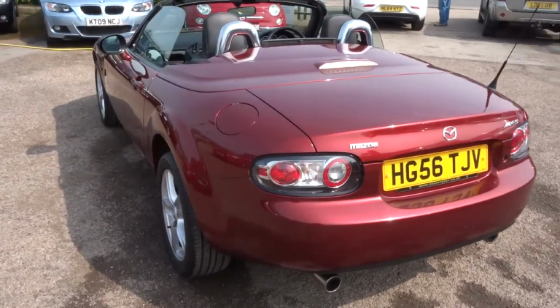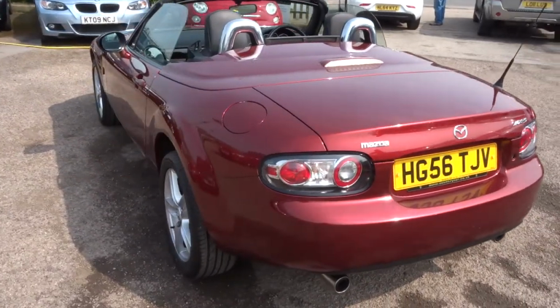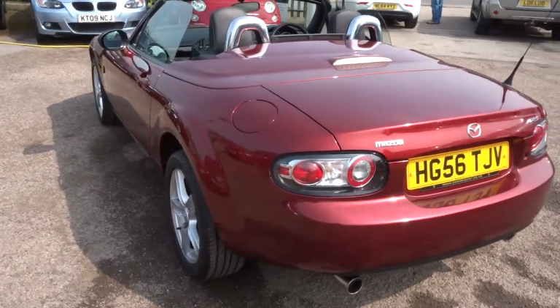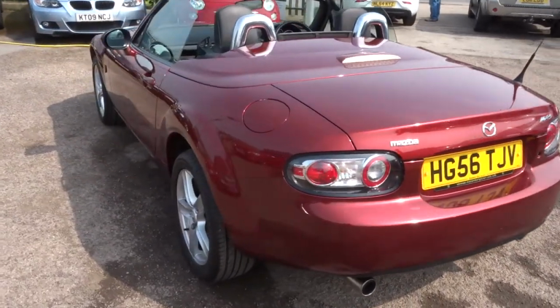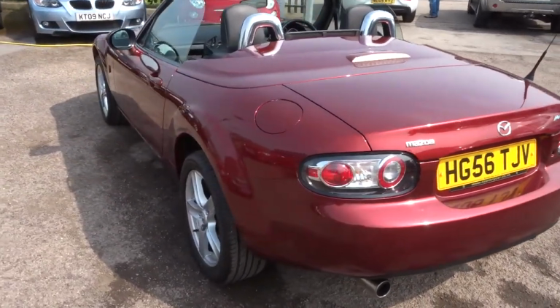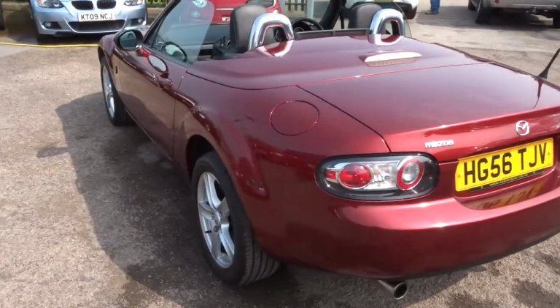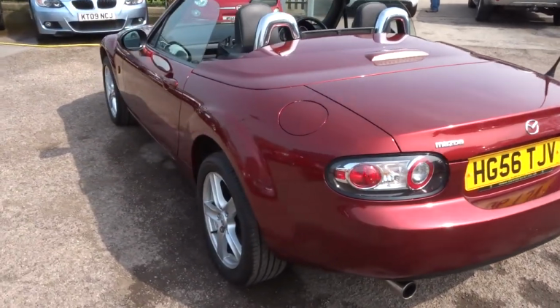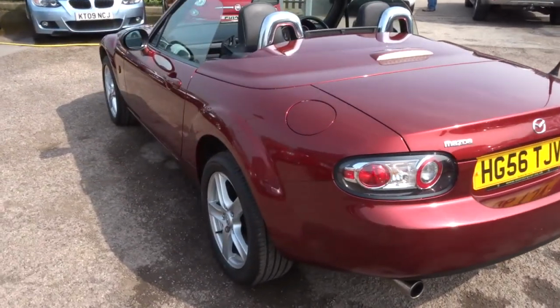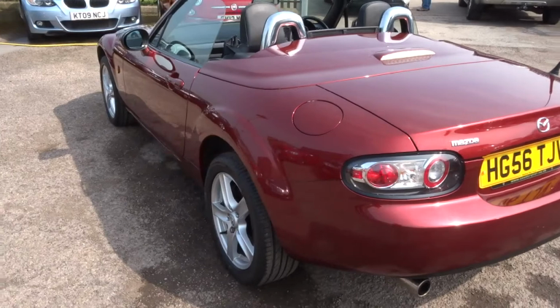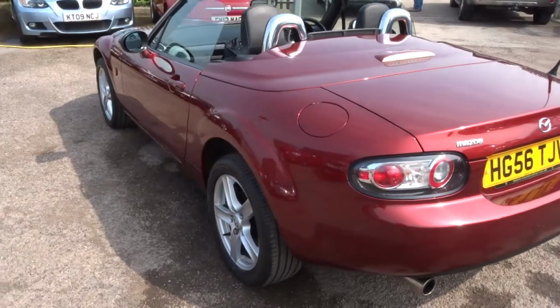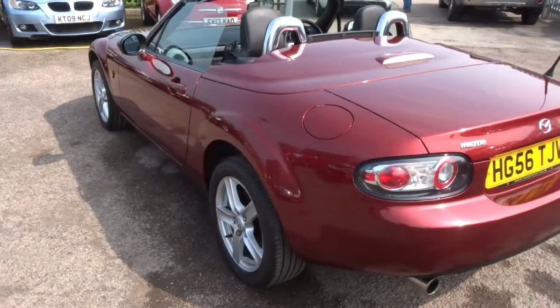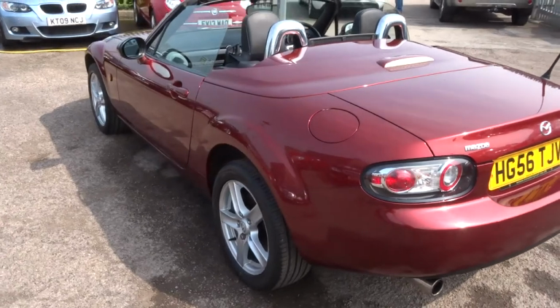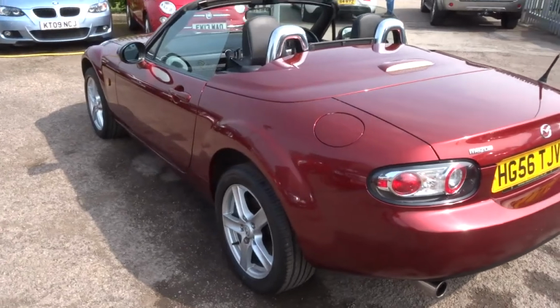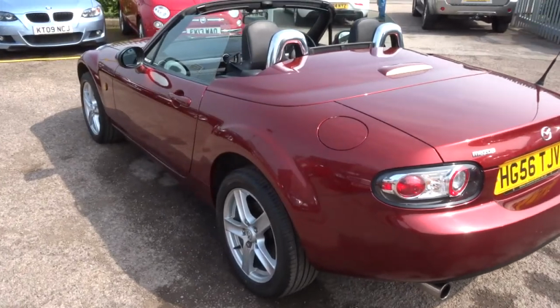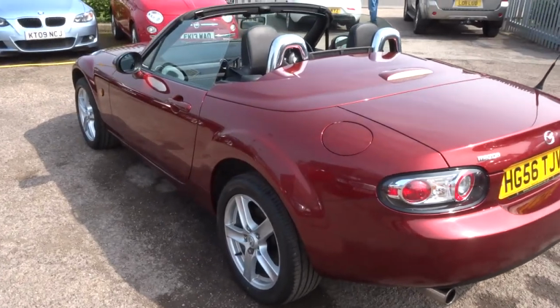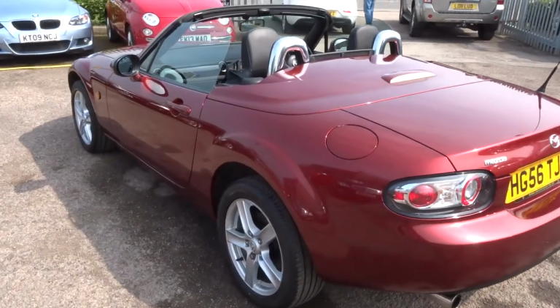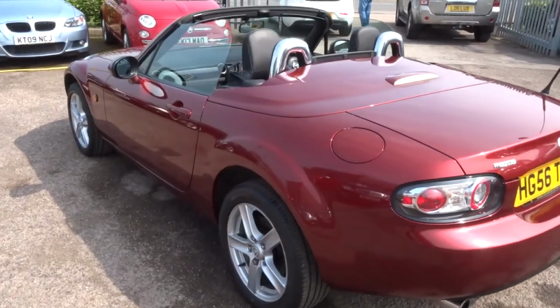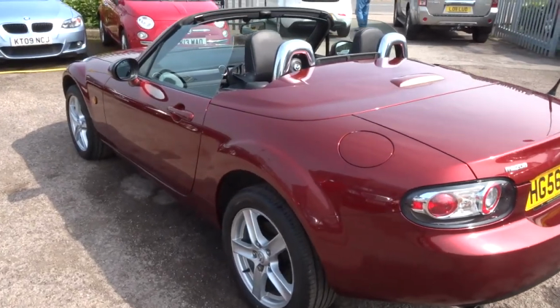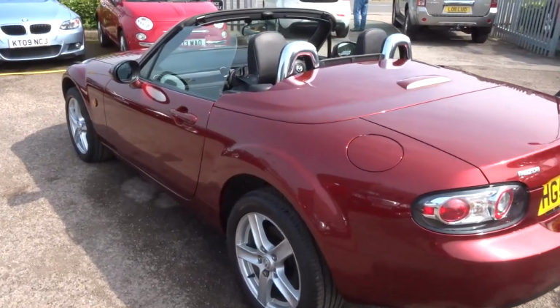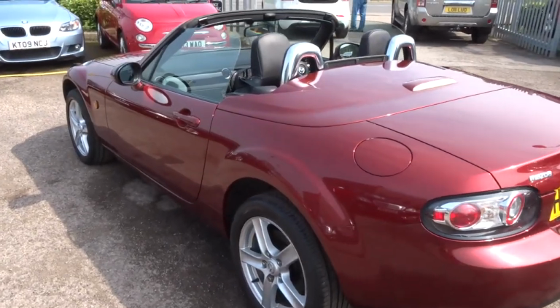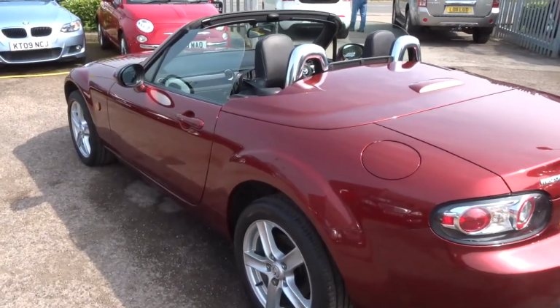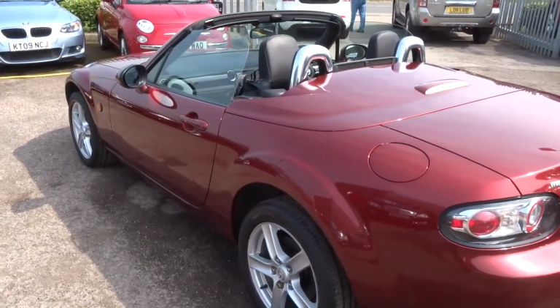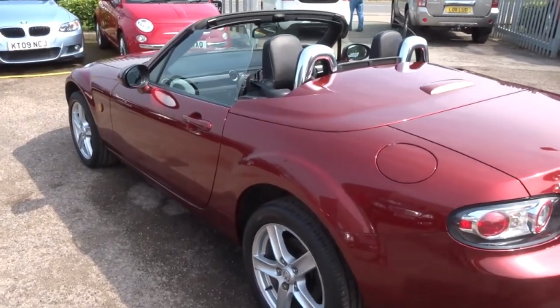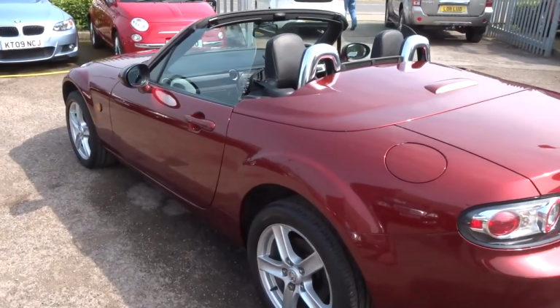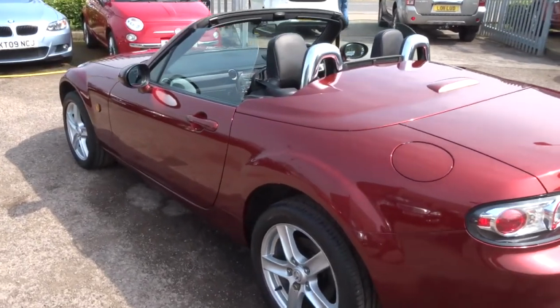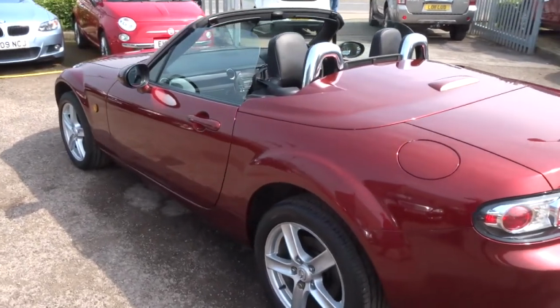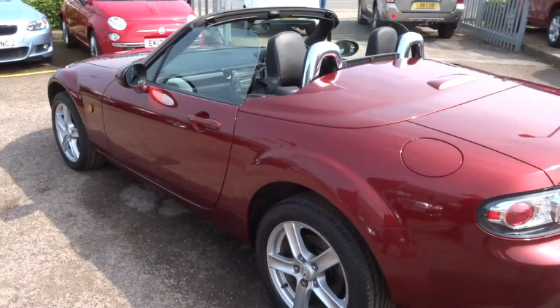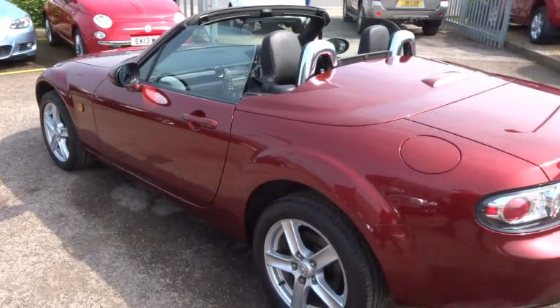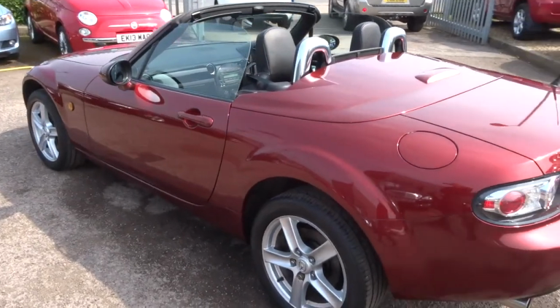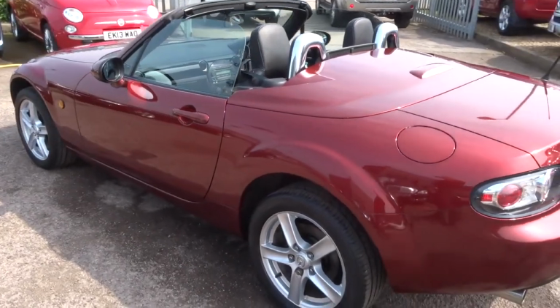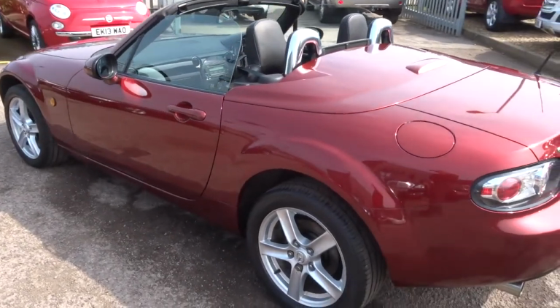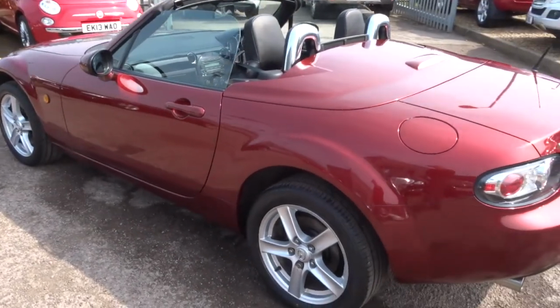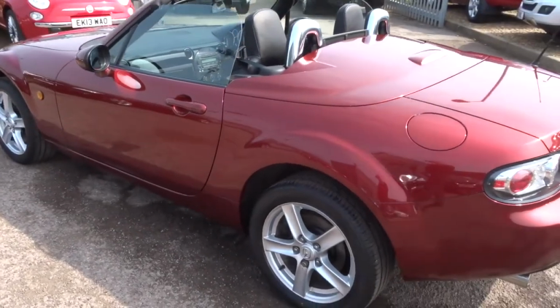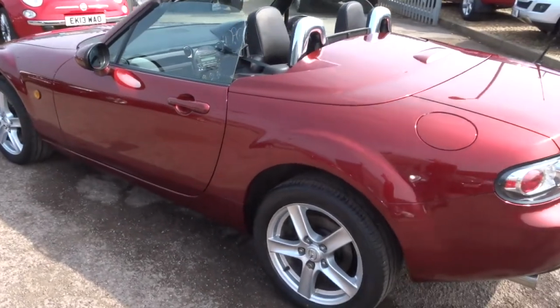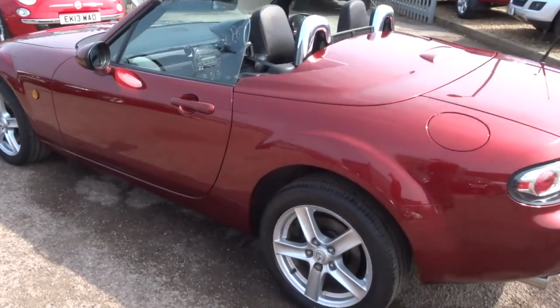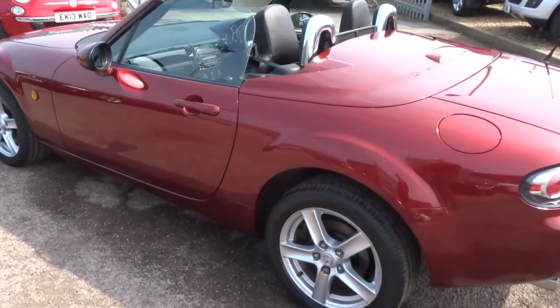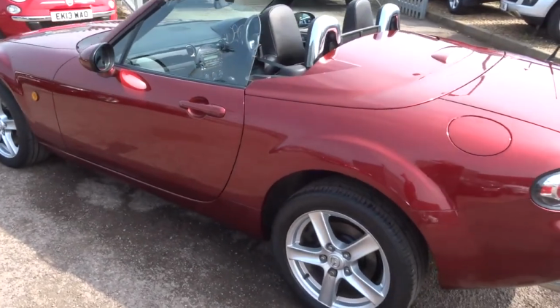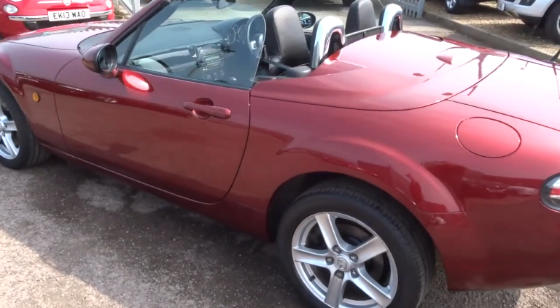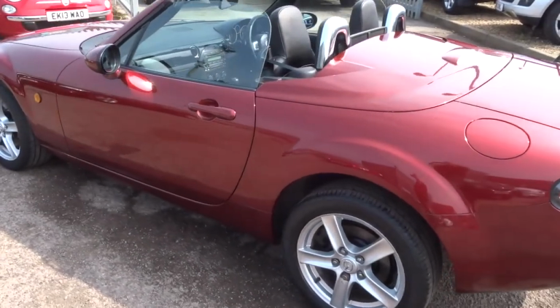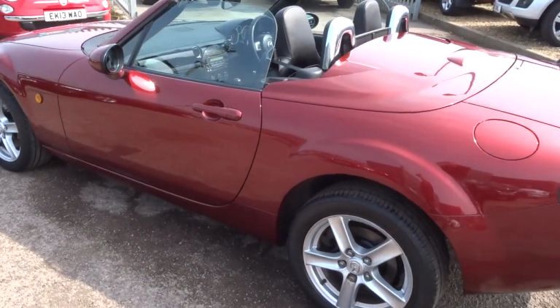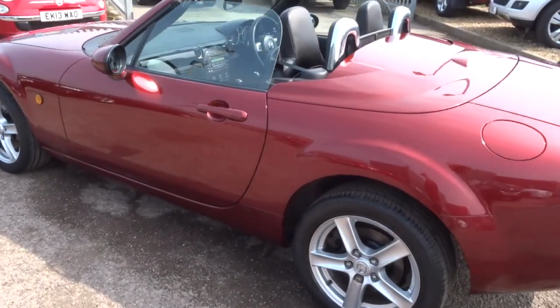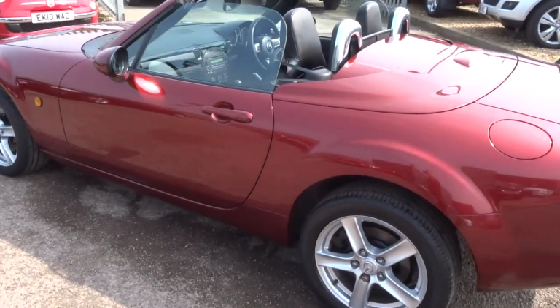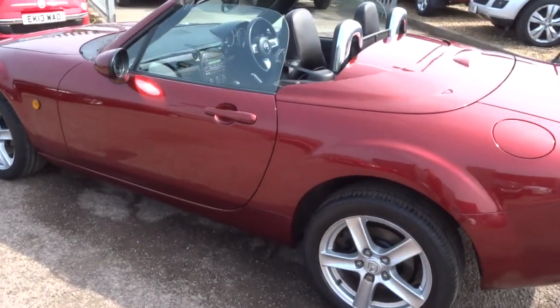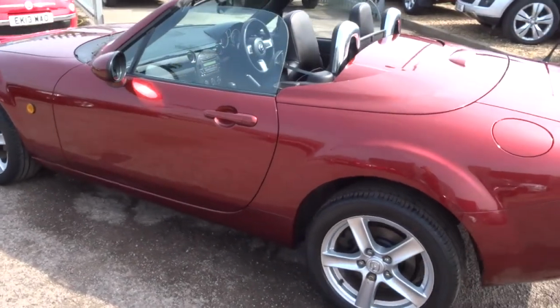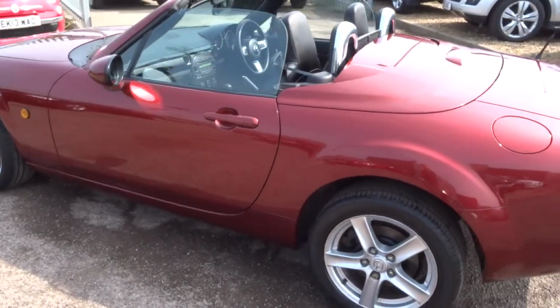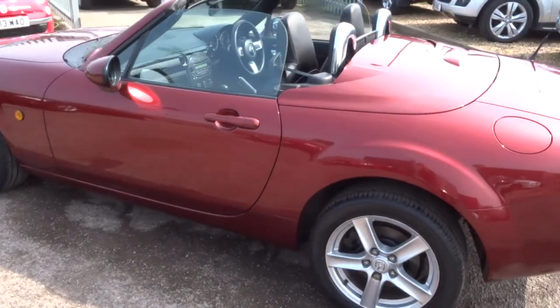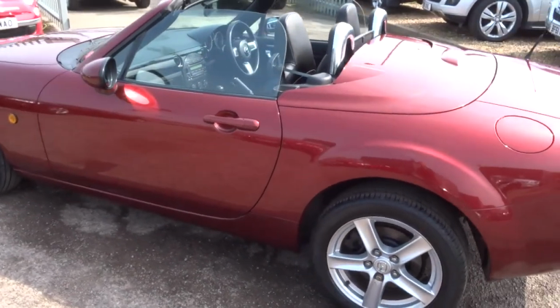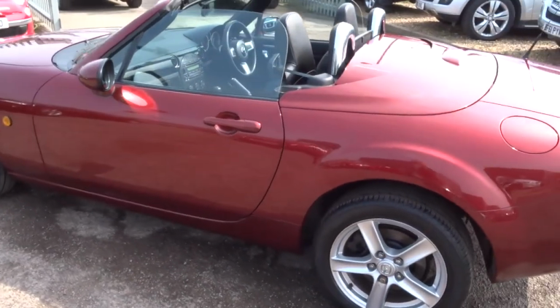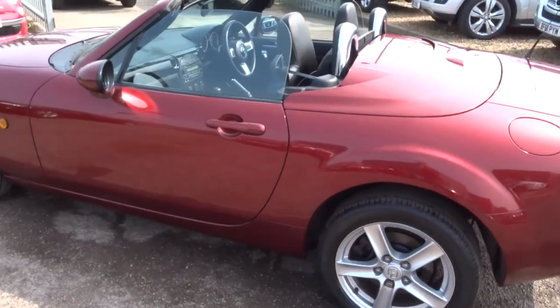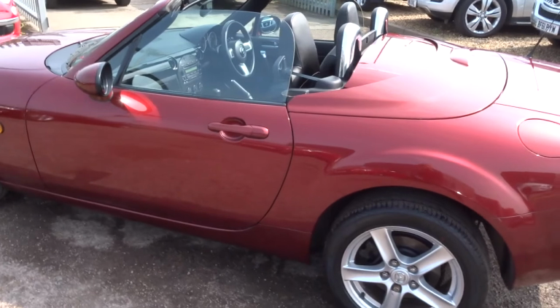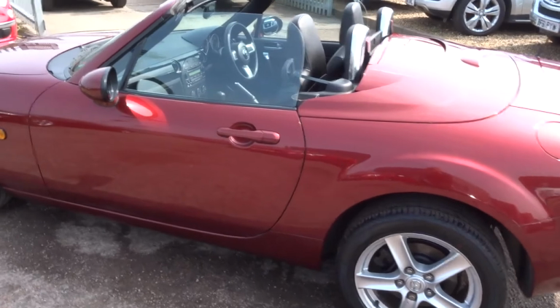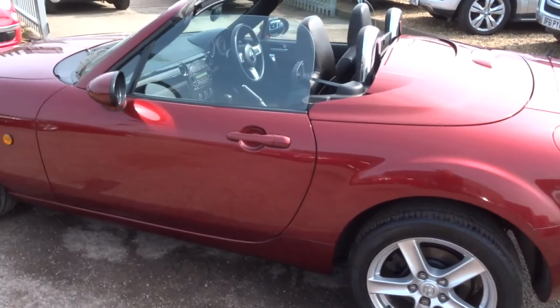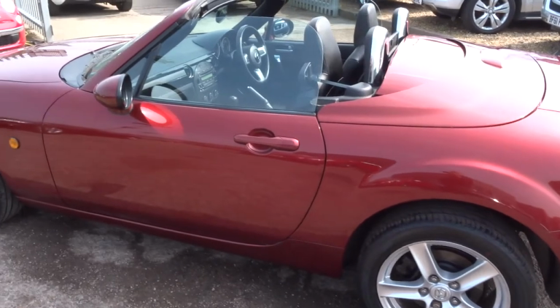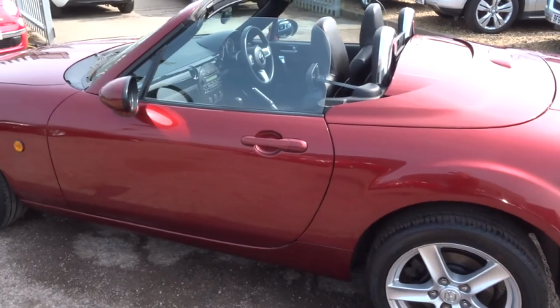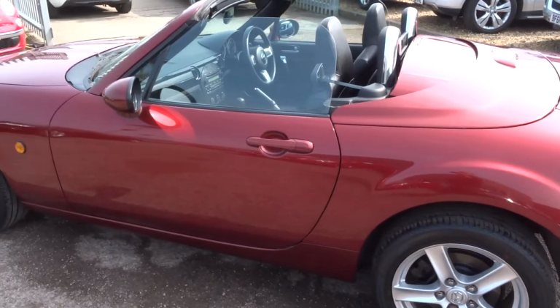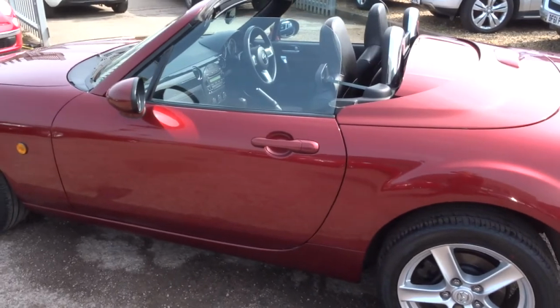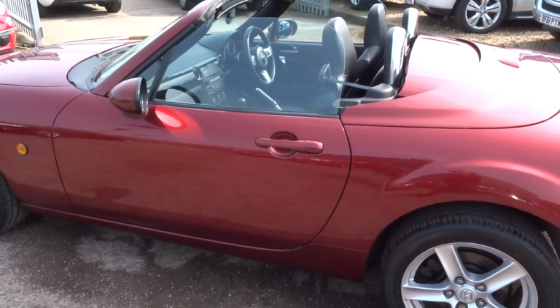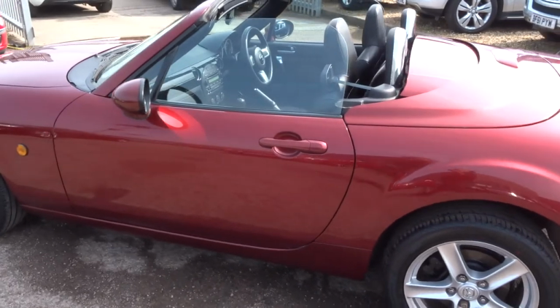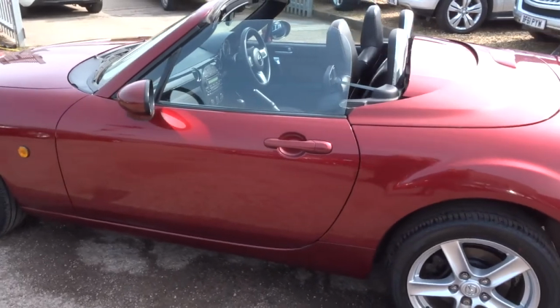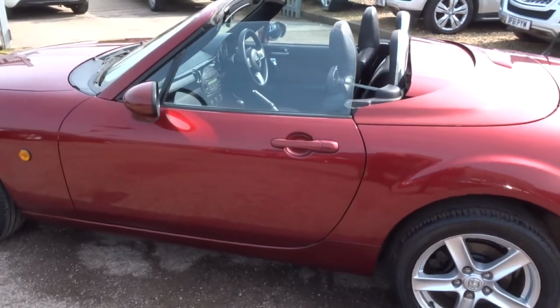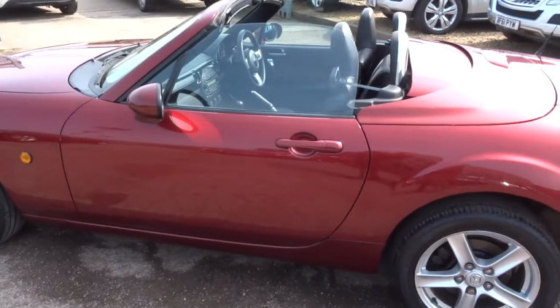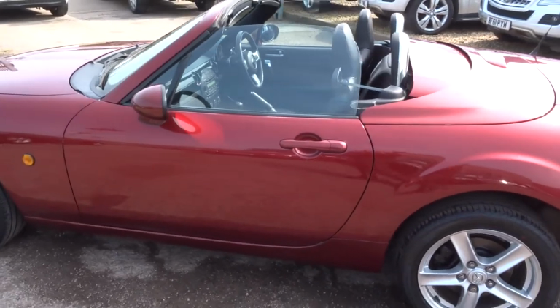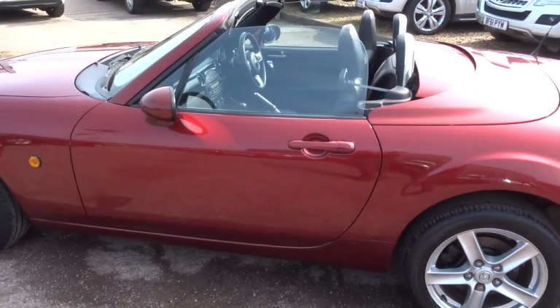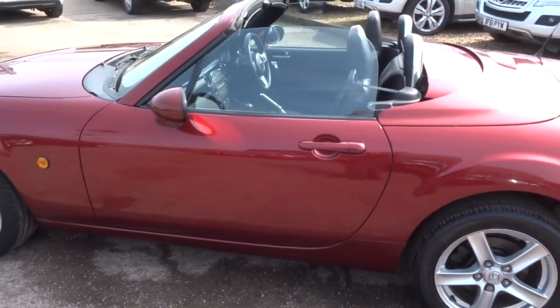Let's walk around the car and show you the condition of the bodywork. The roof's down at the moment, obviously.